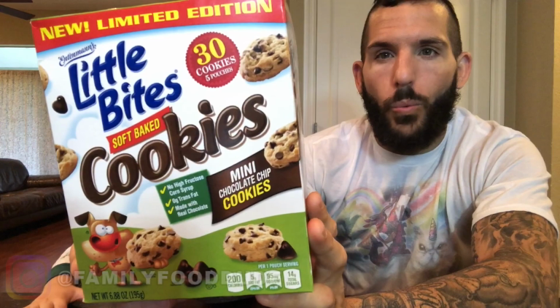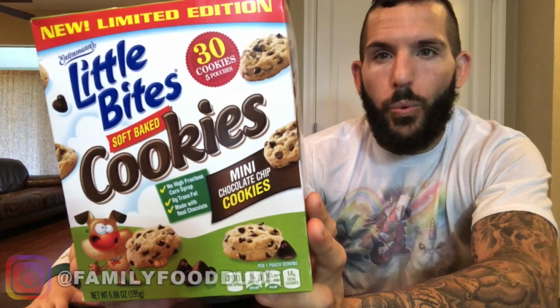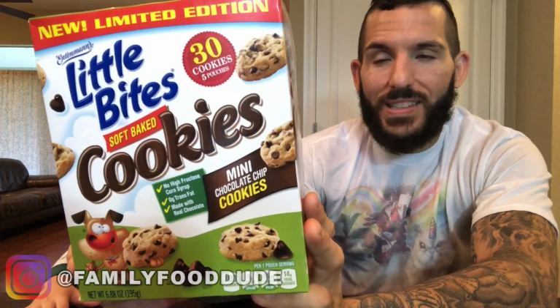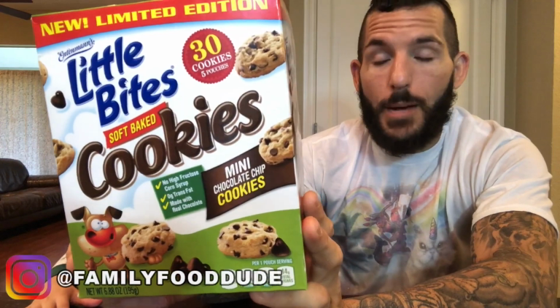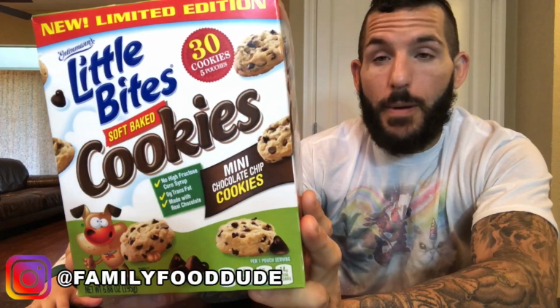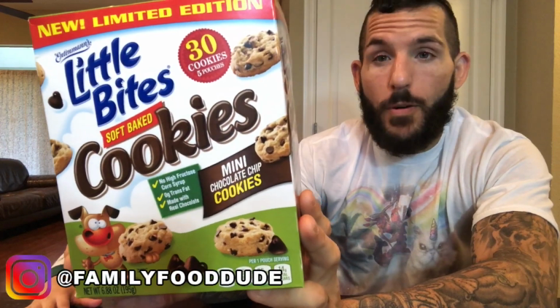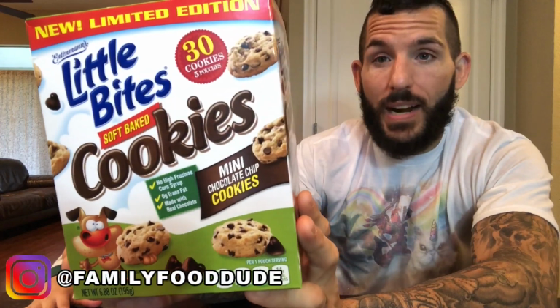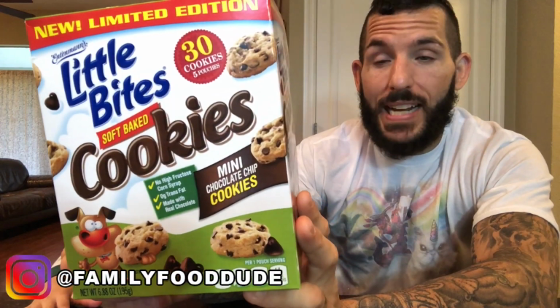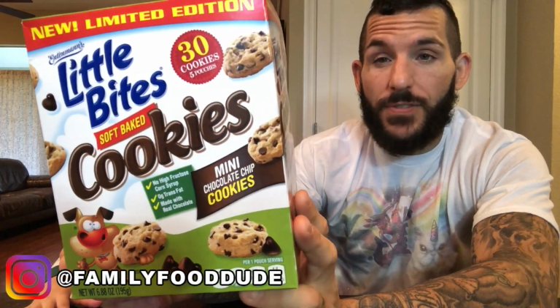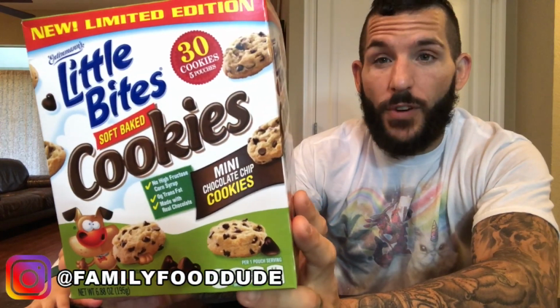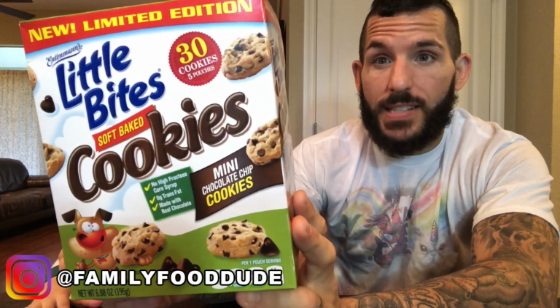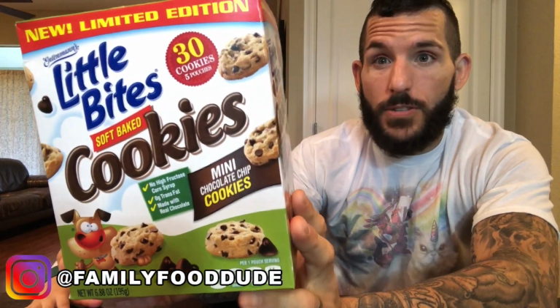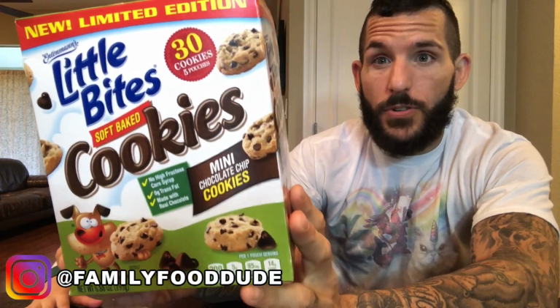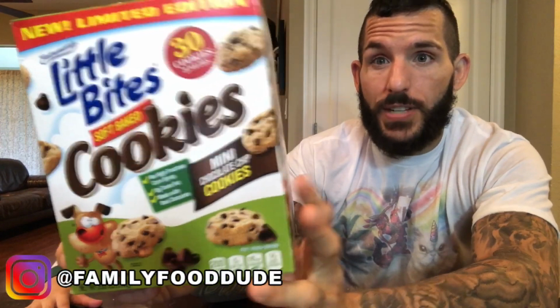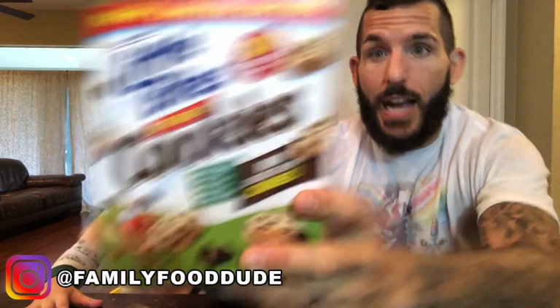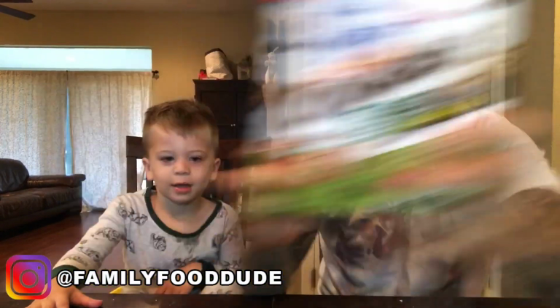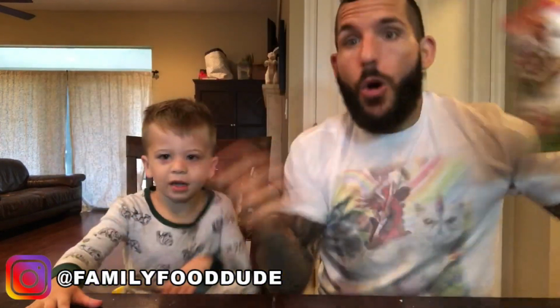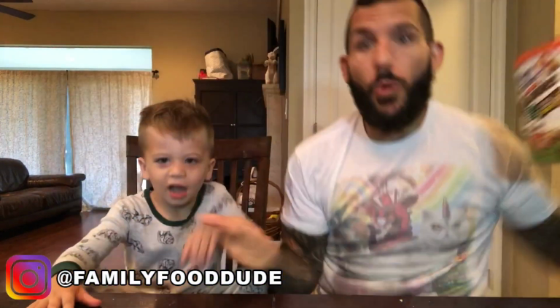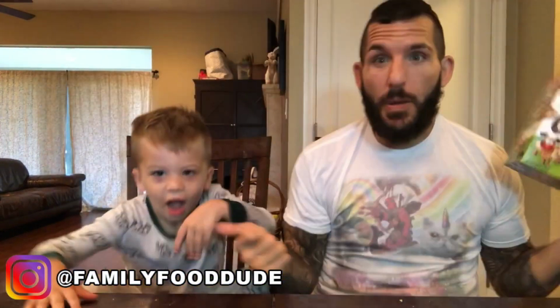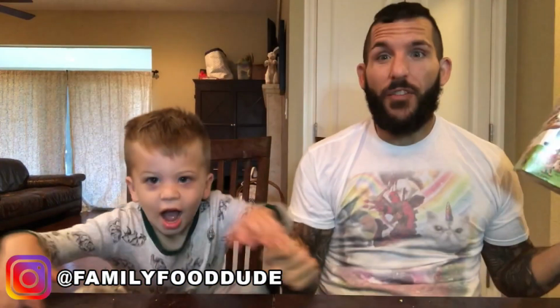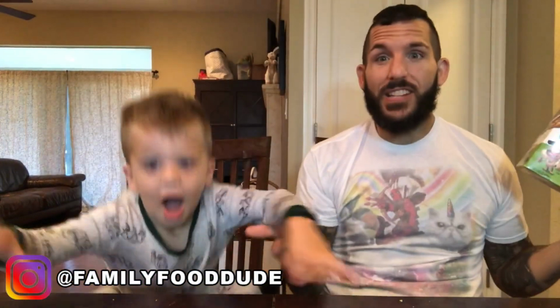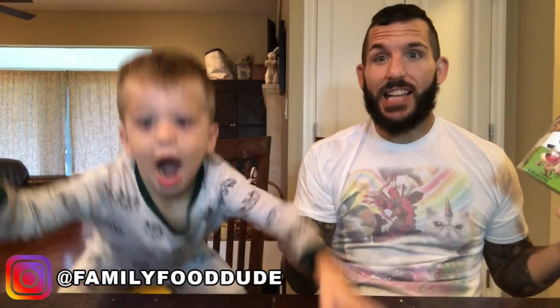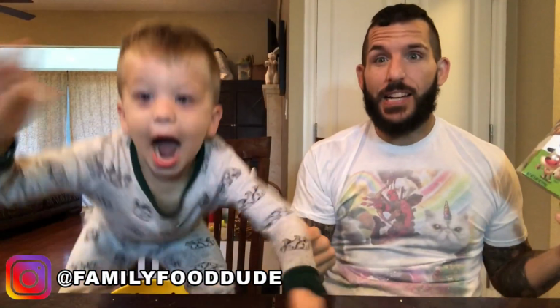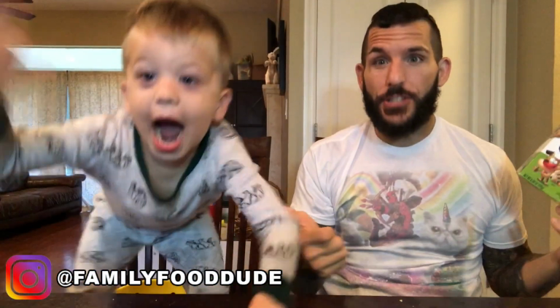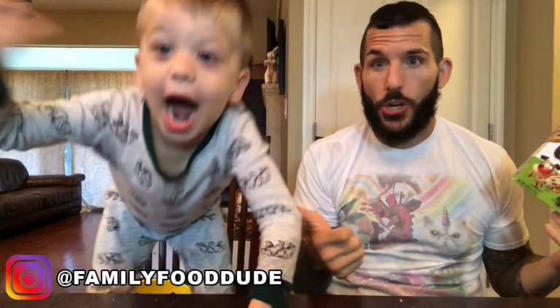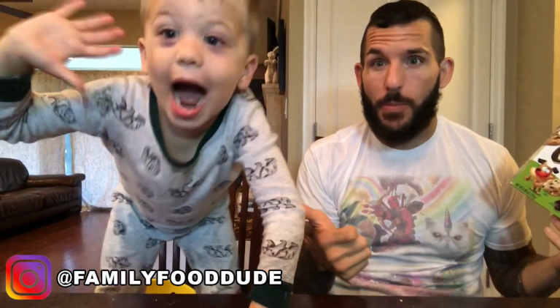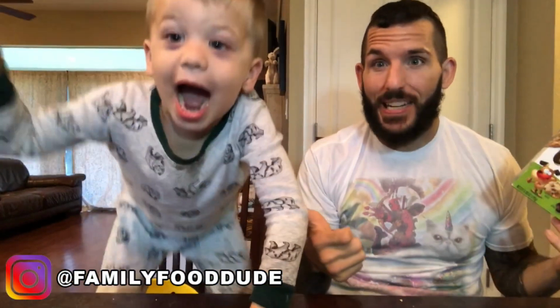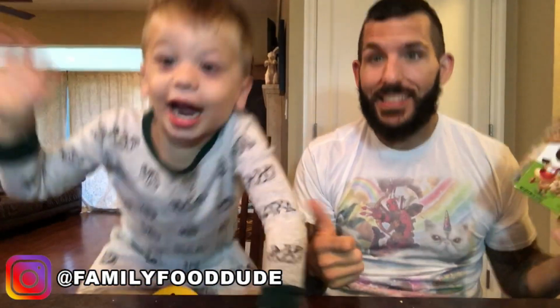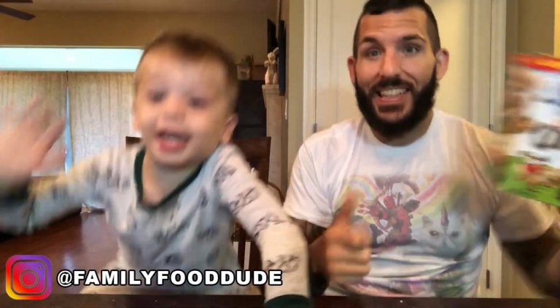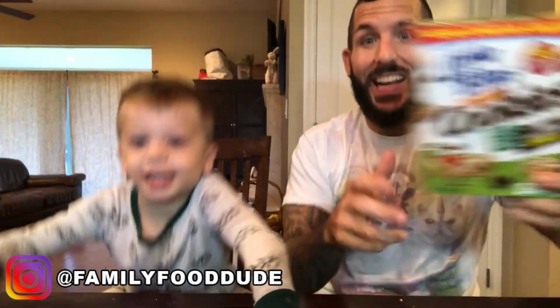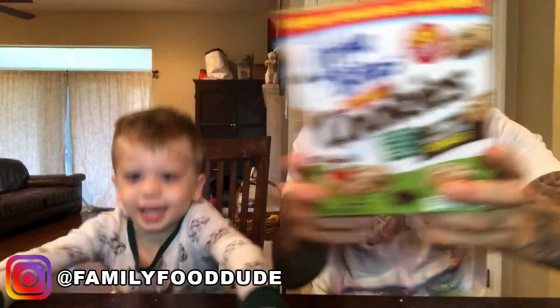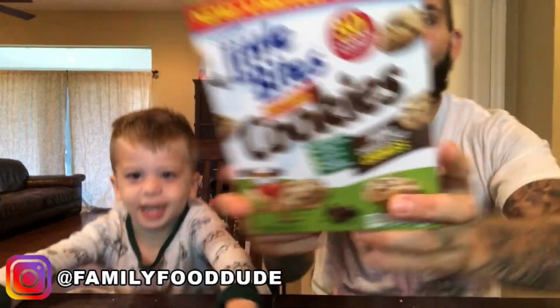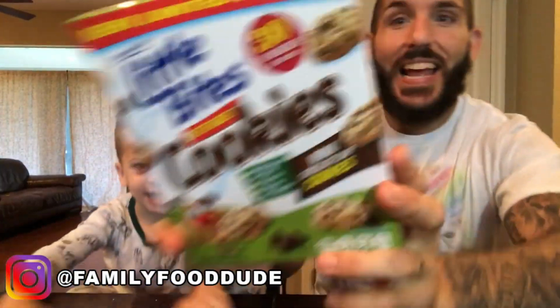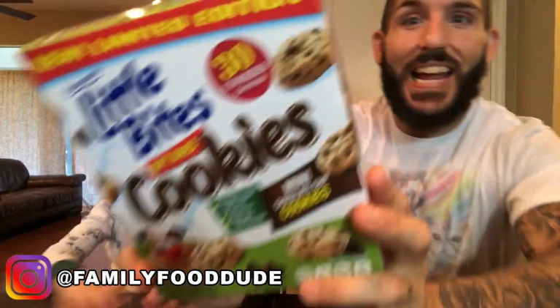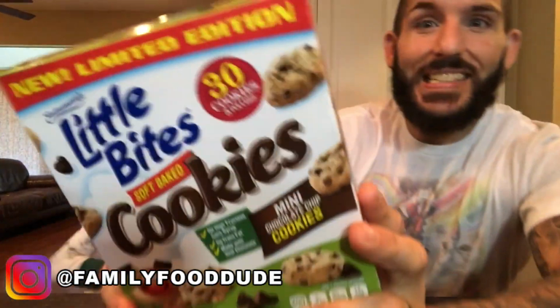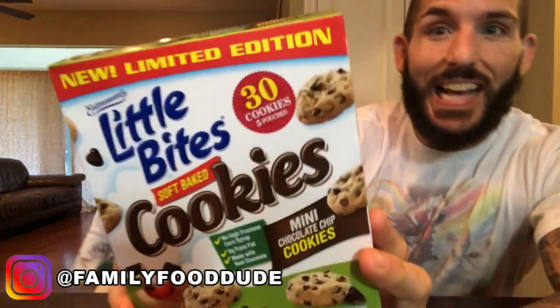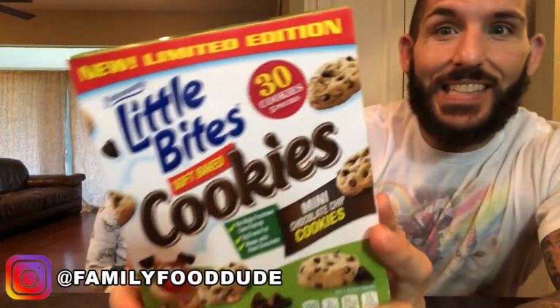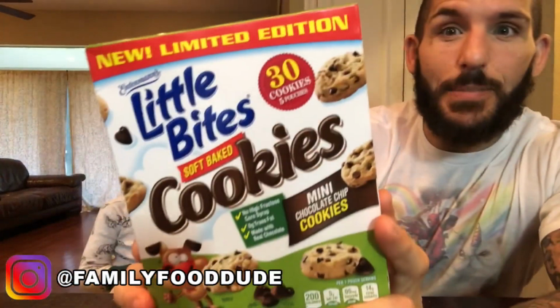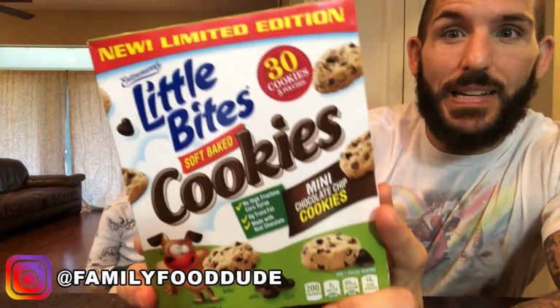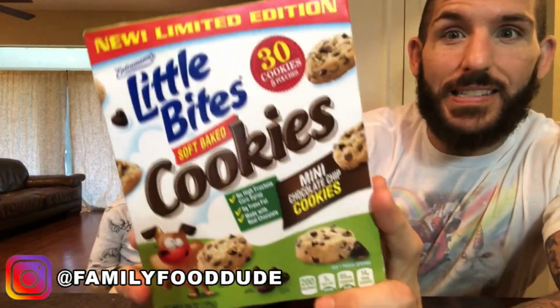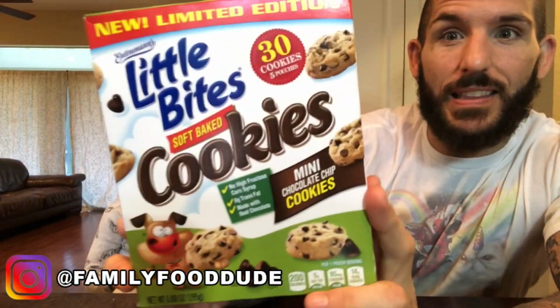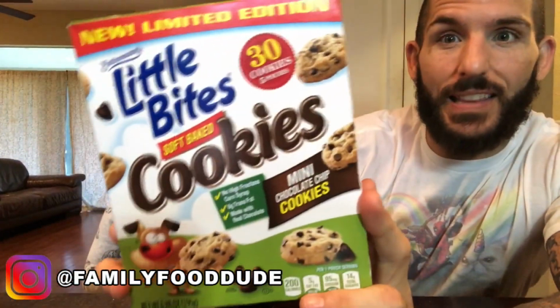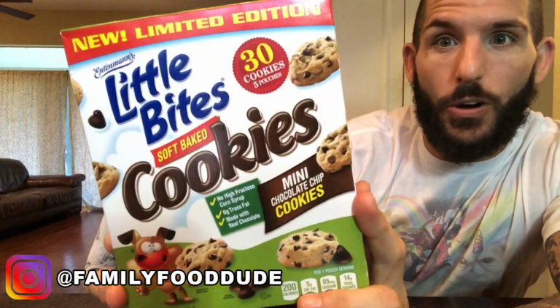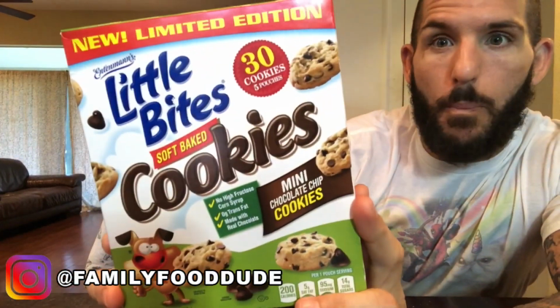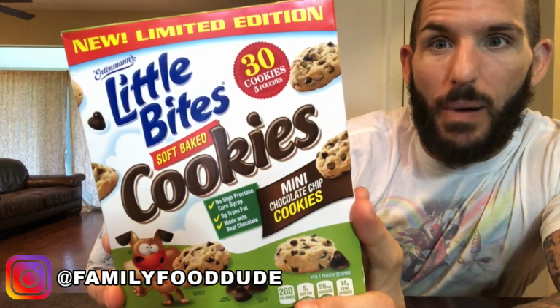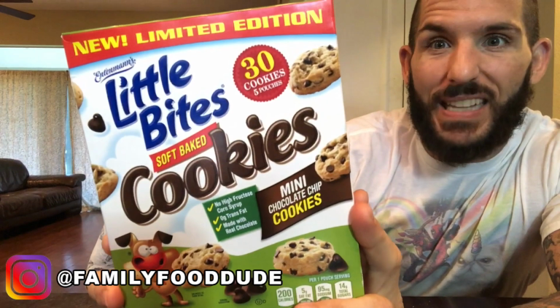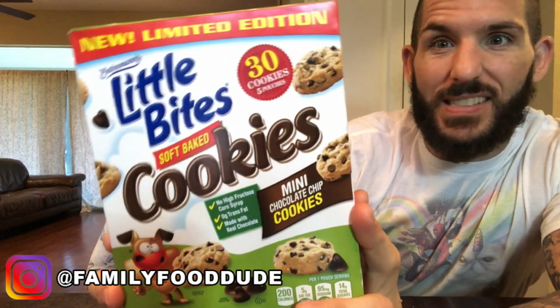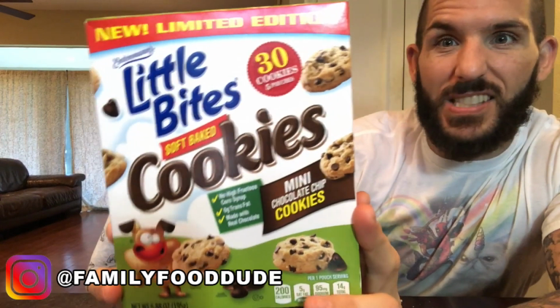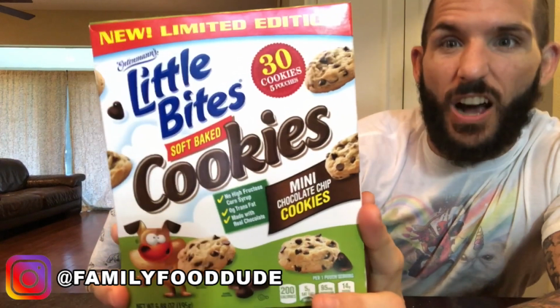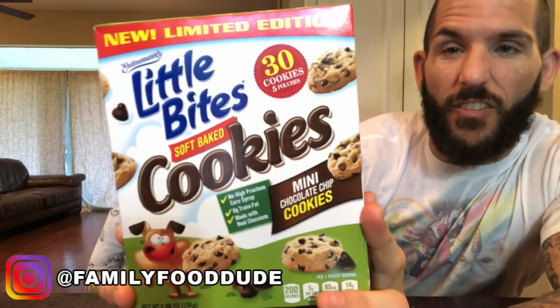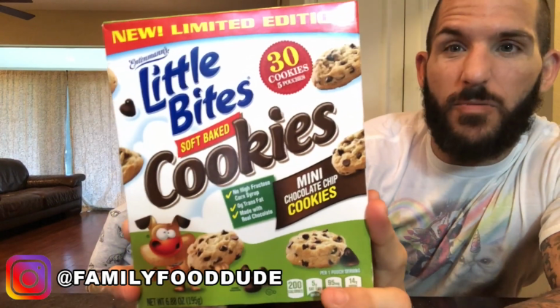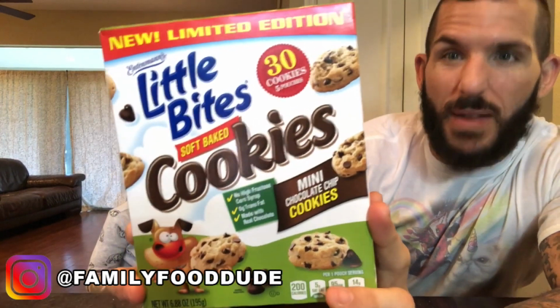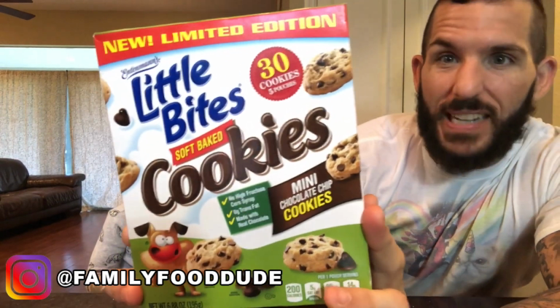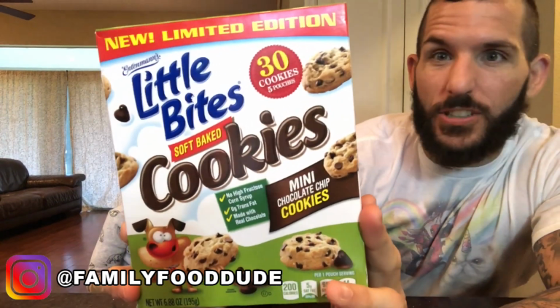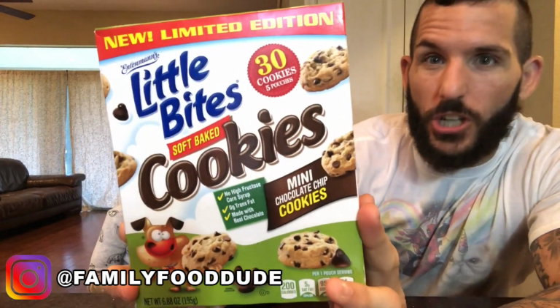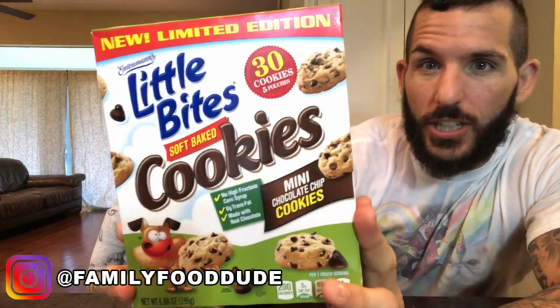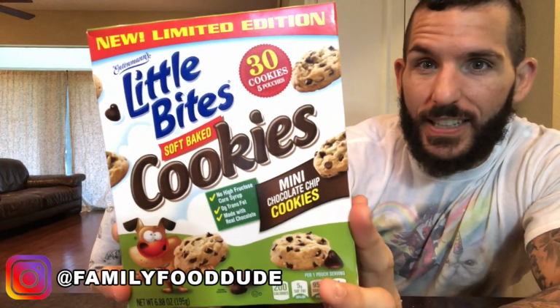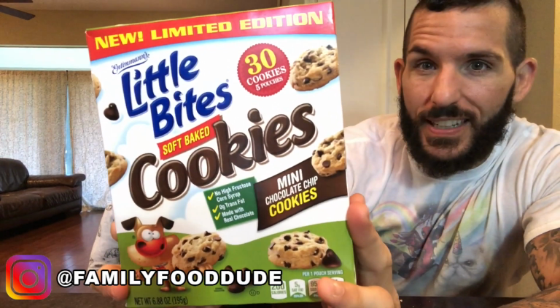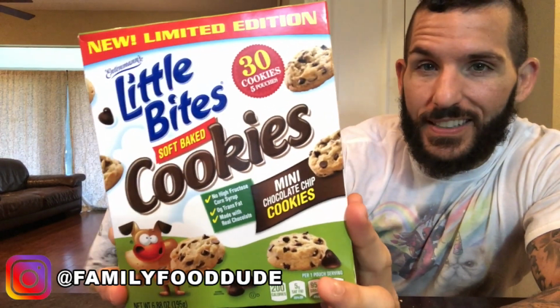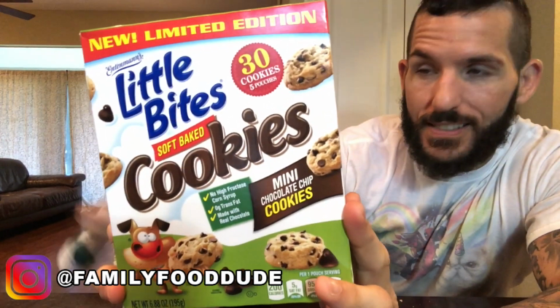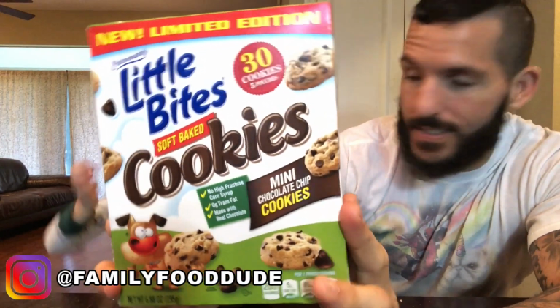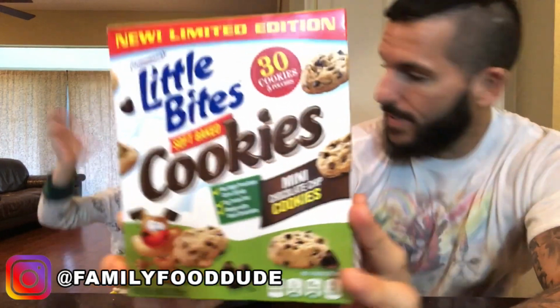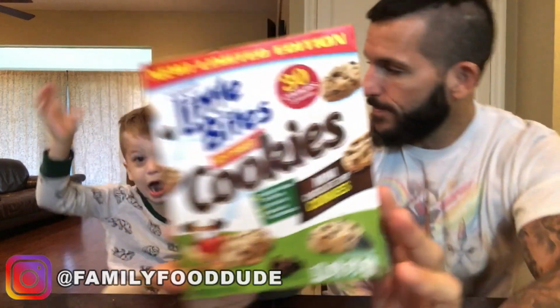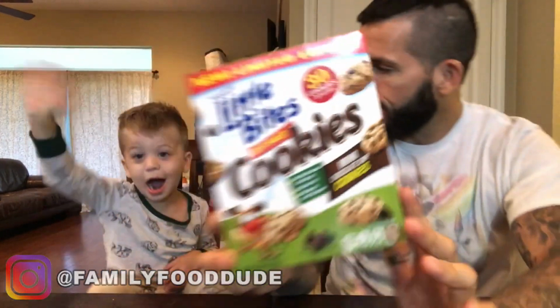What's up, everybody? It's Fun Size Review Time with the Fun Size Cumin! Hi! It's Entenmann's Little Bites Soft Baked Cookies. Hi!